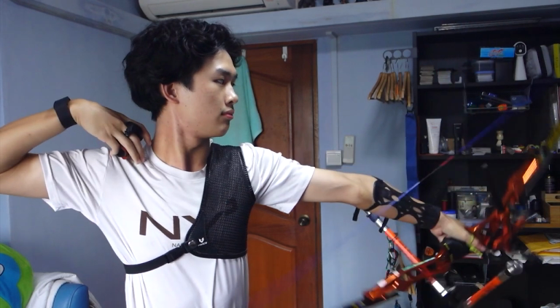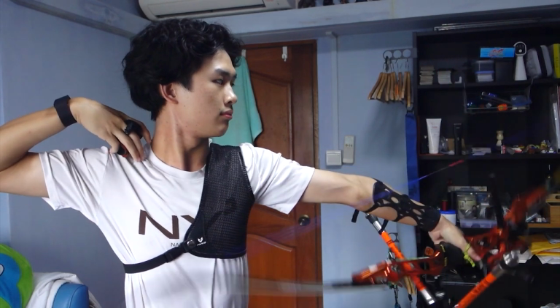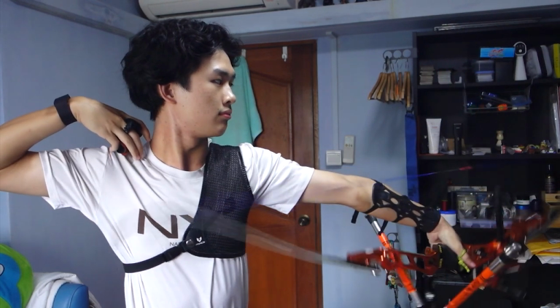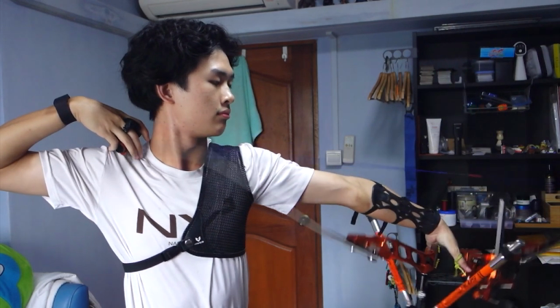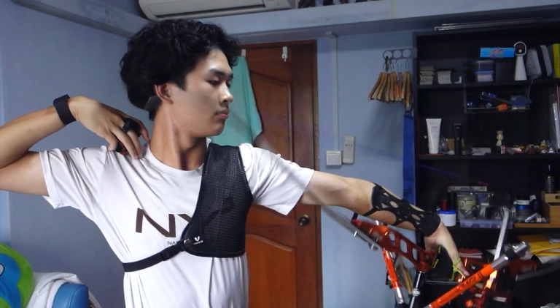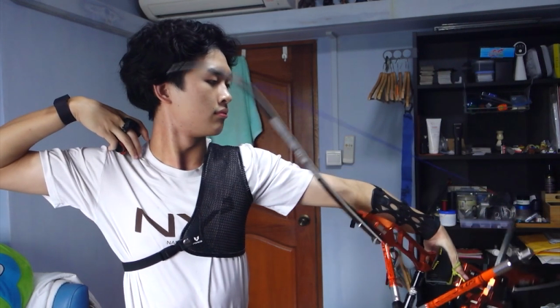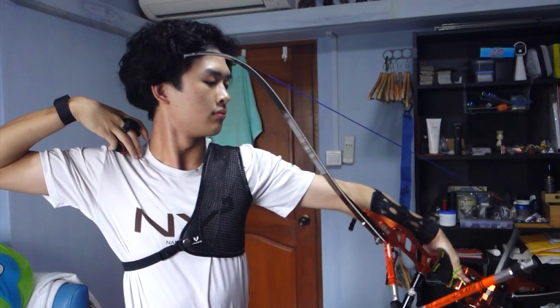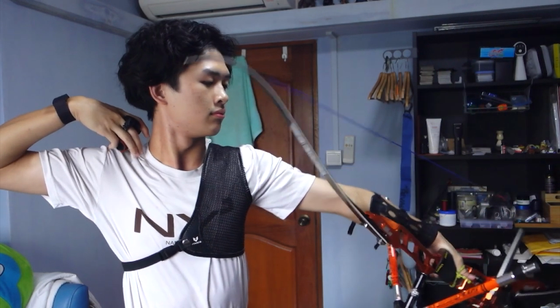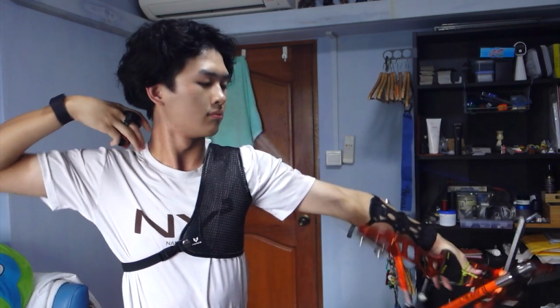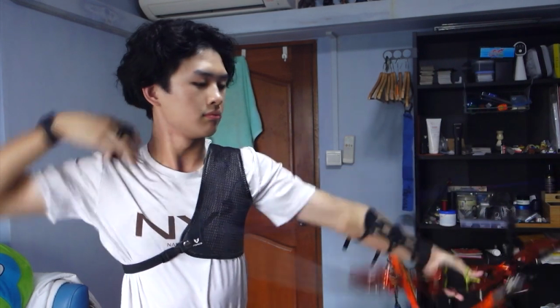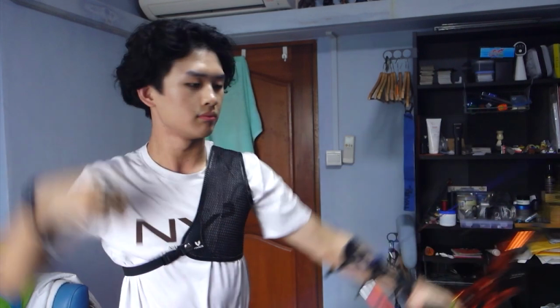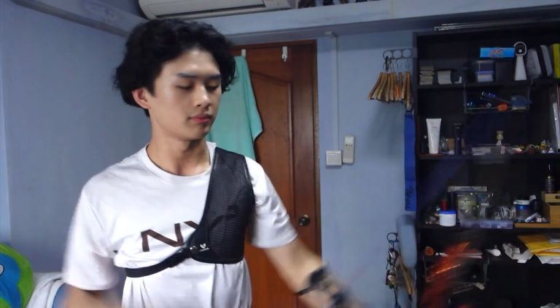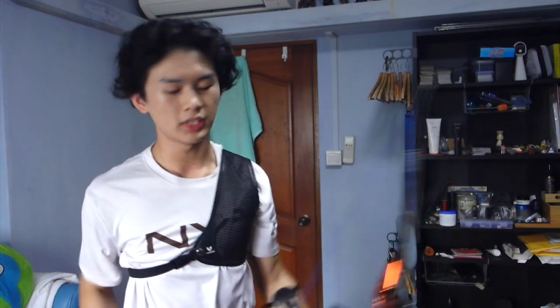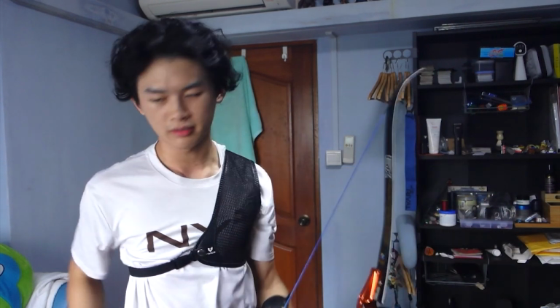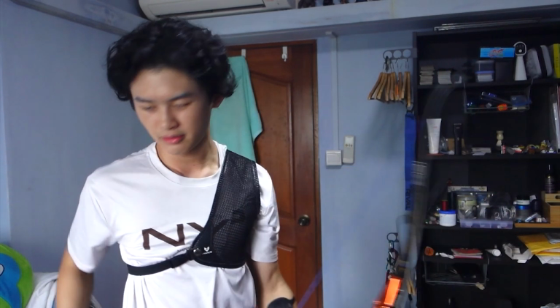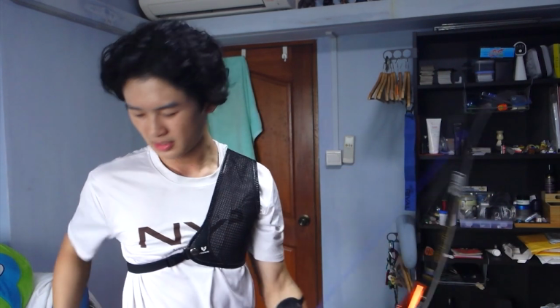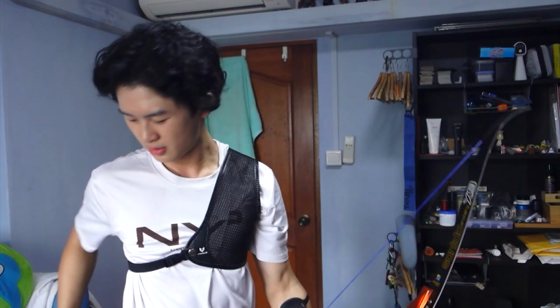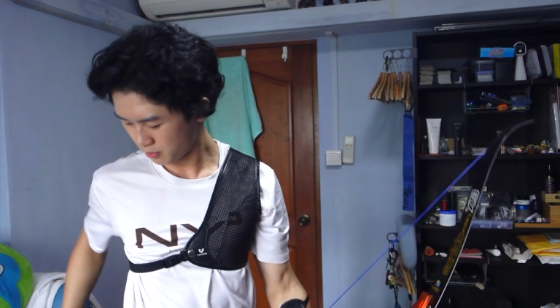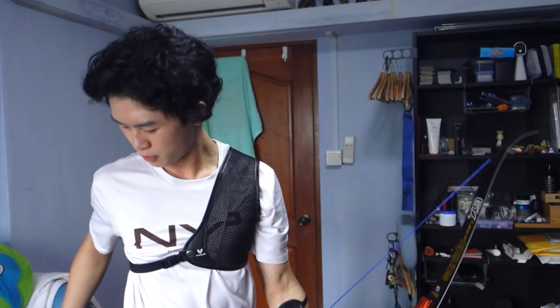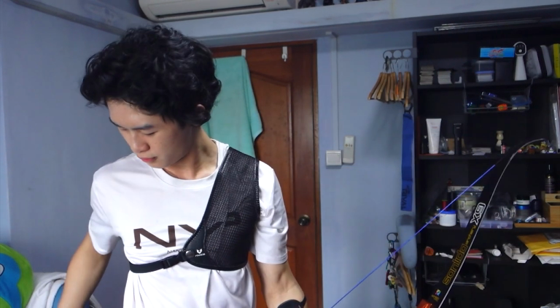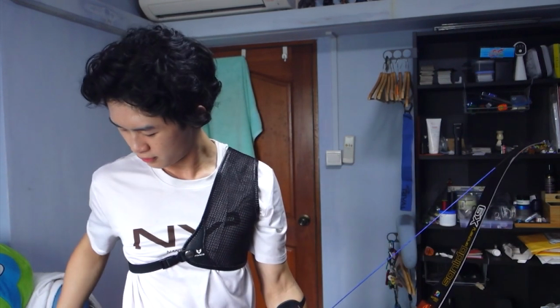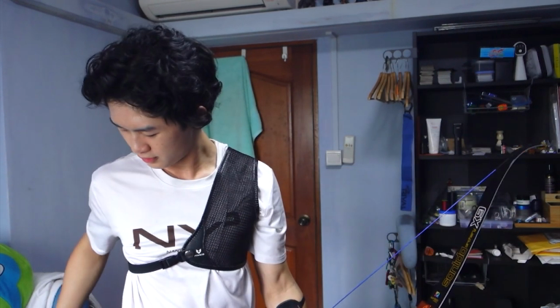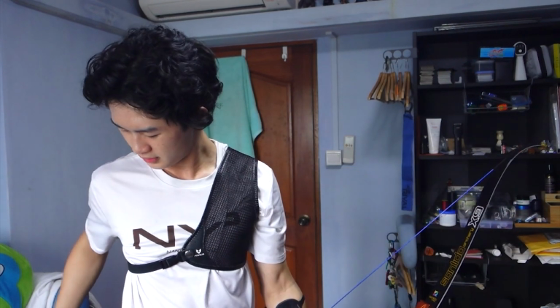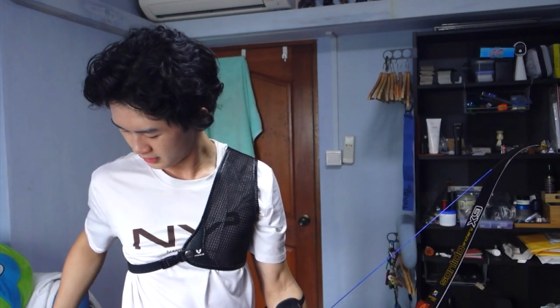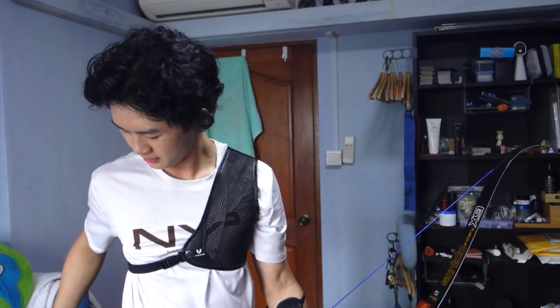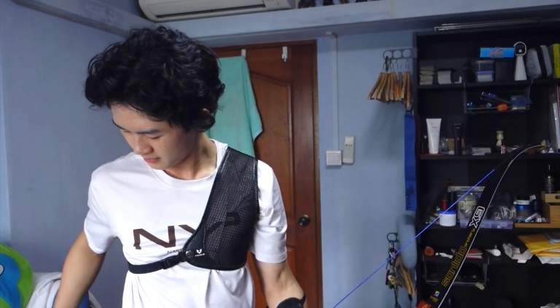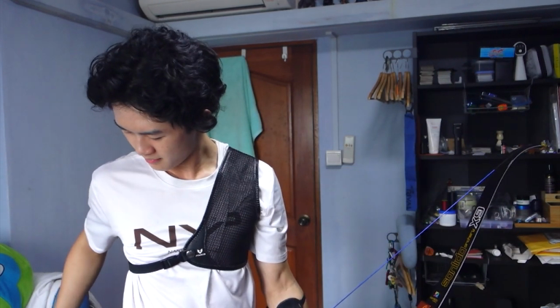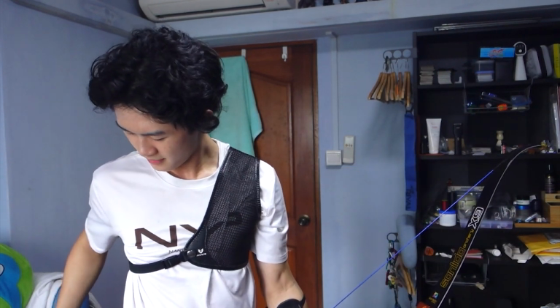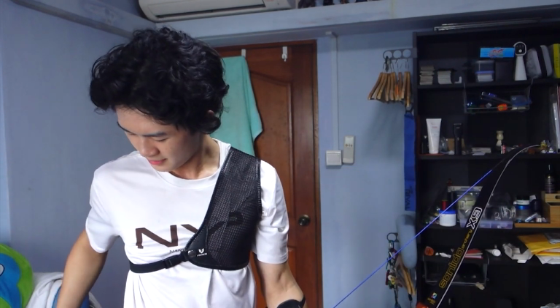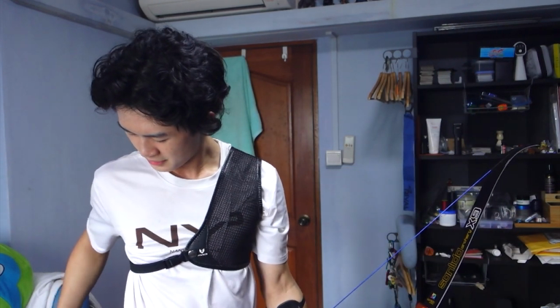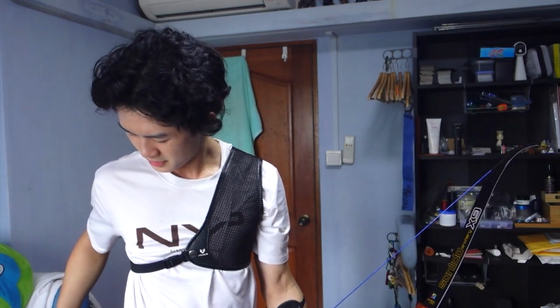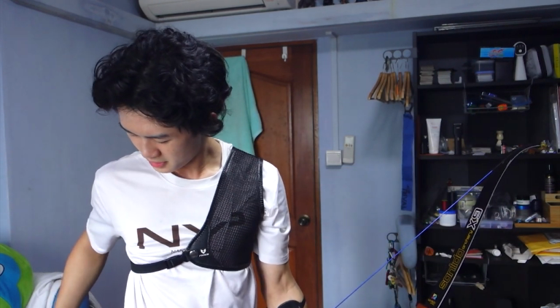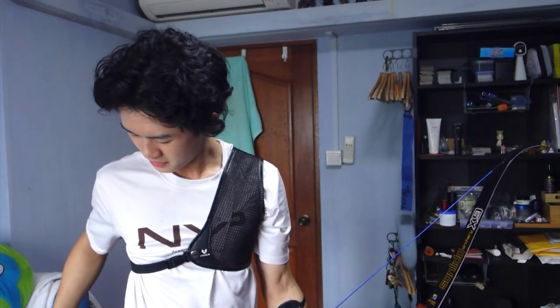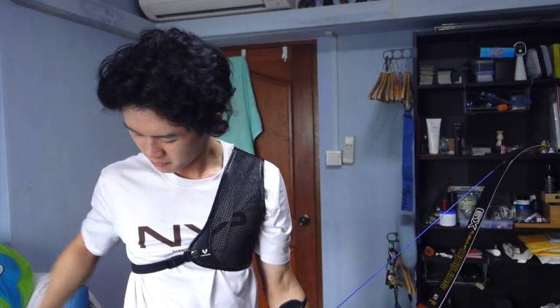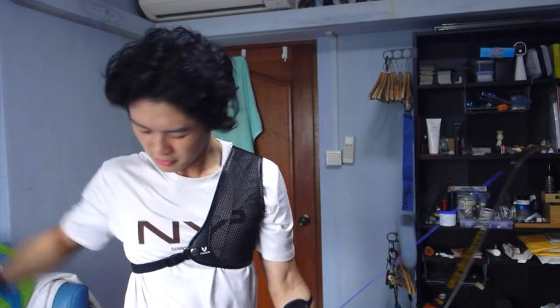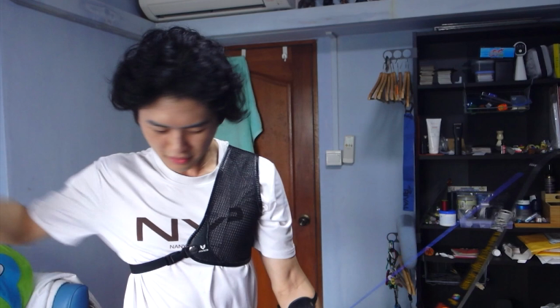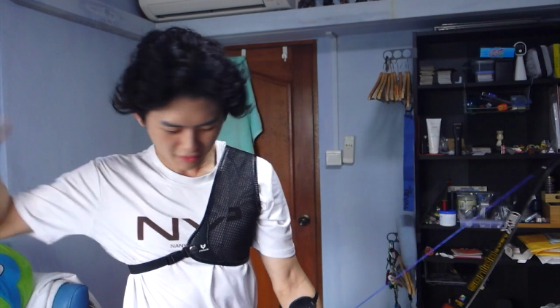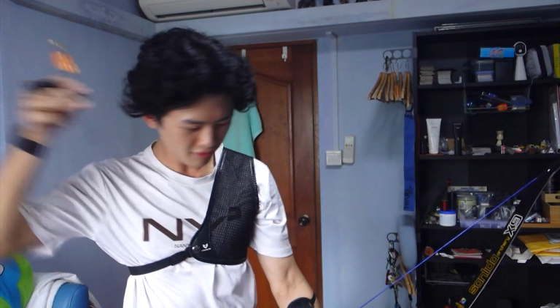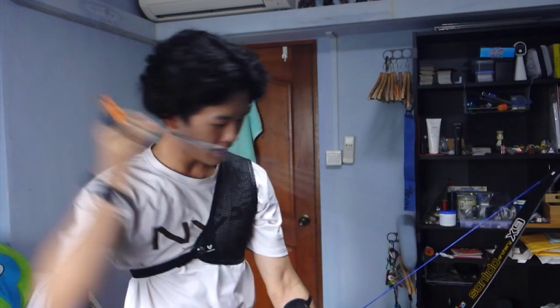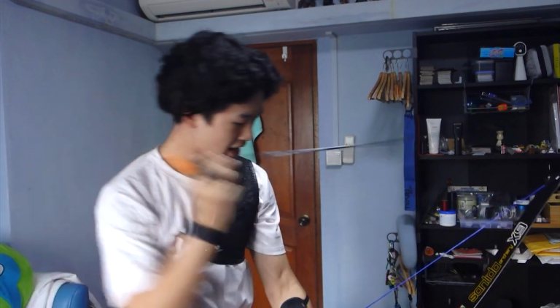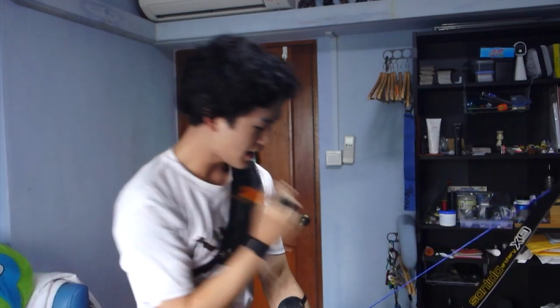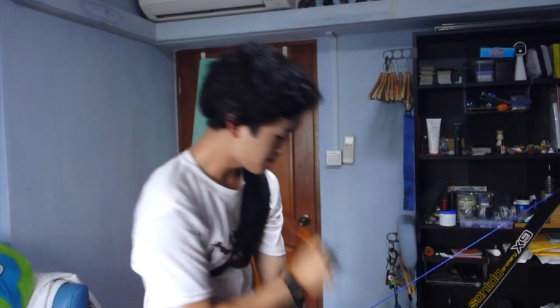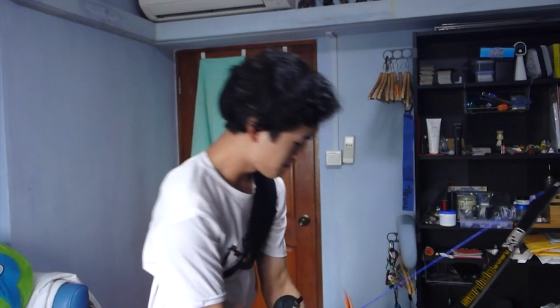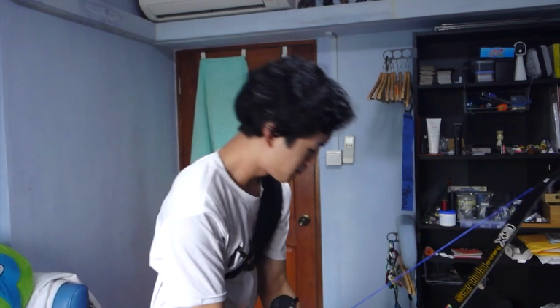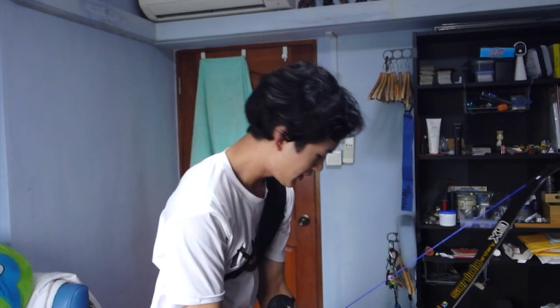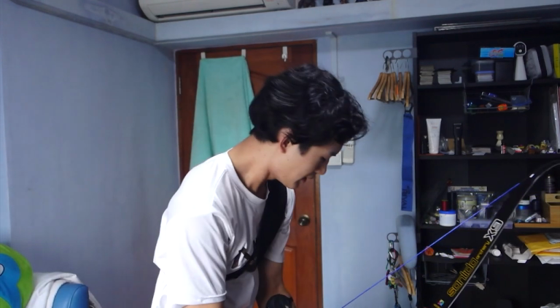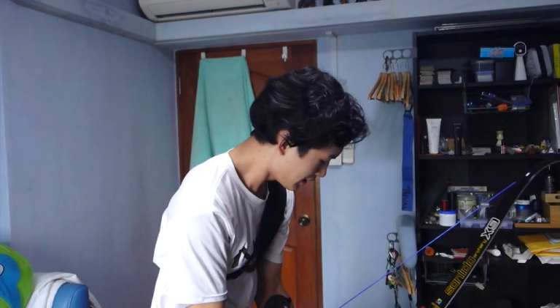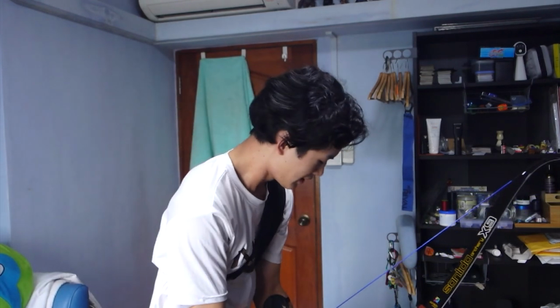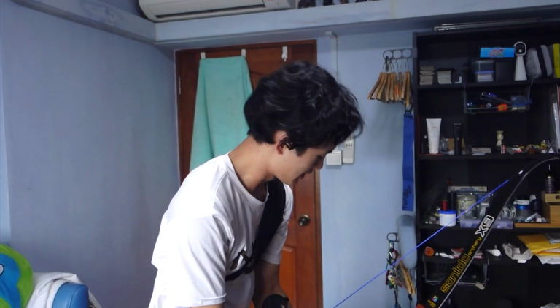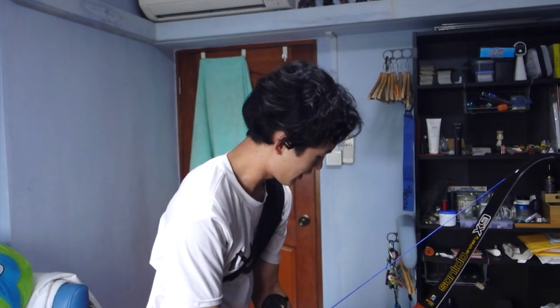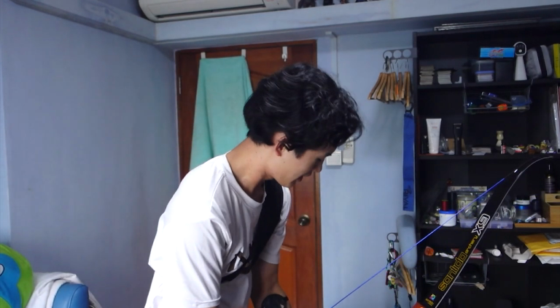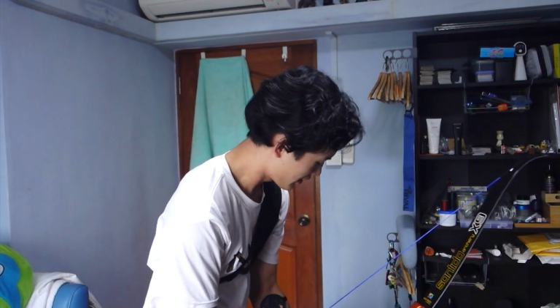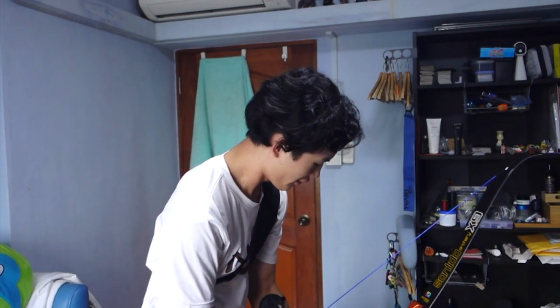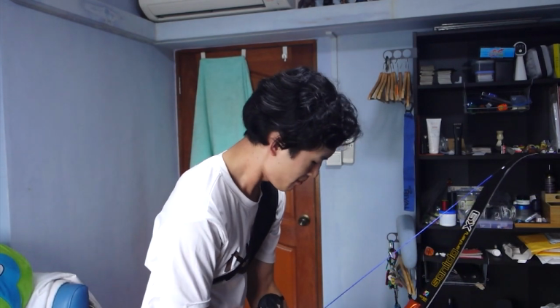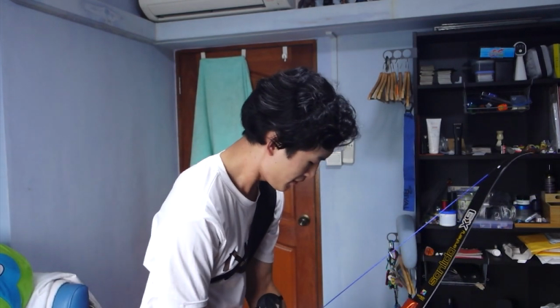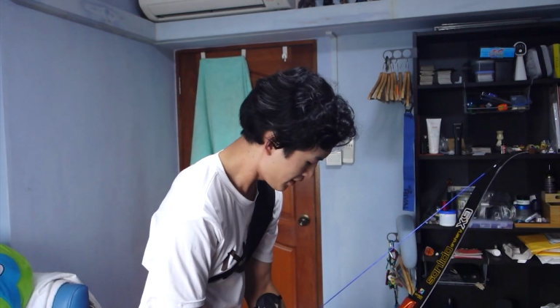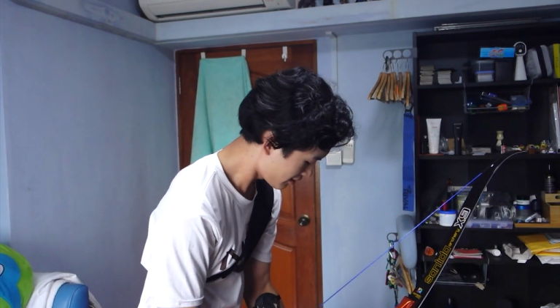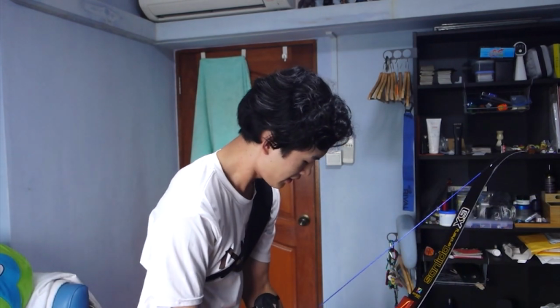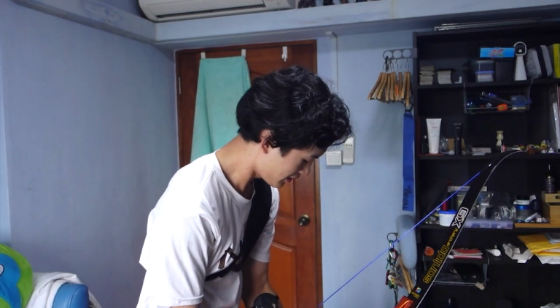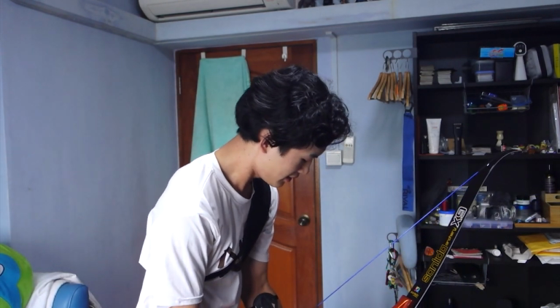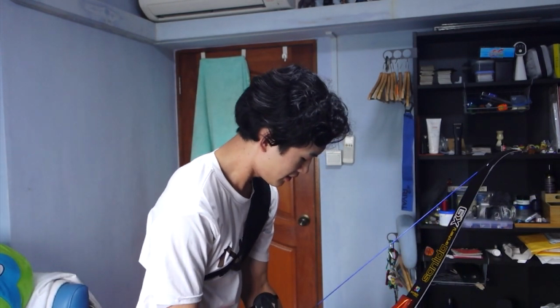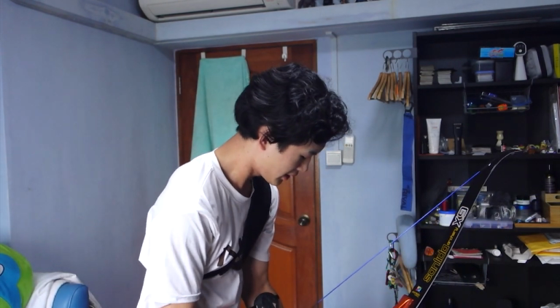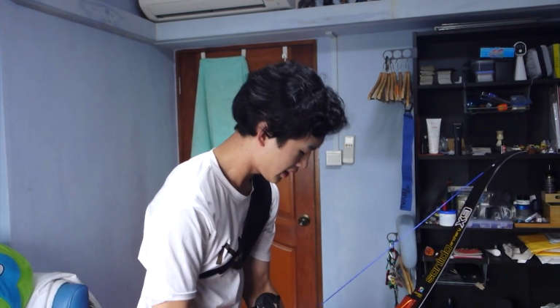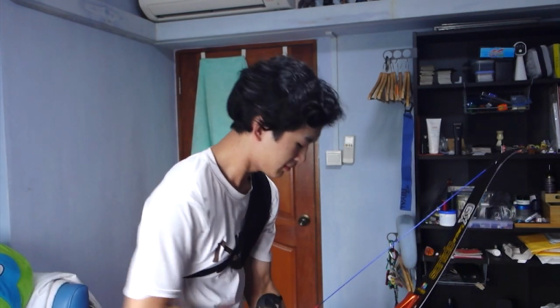Smooth, feels smooth like butter — really enjoying the draw on these limbs.